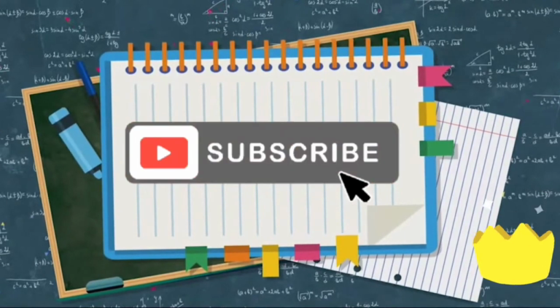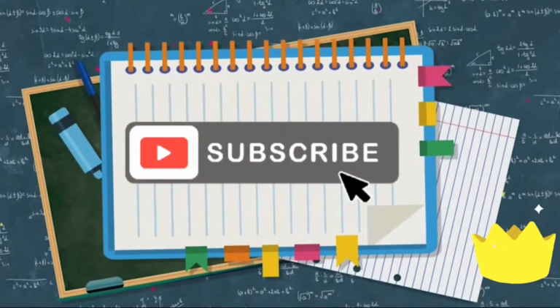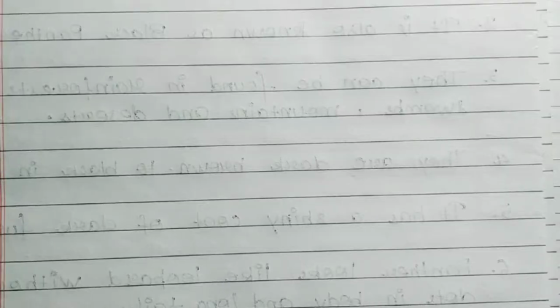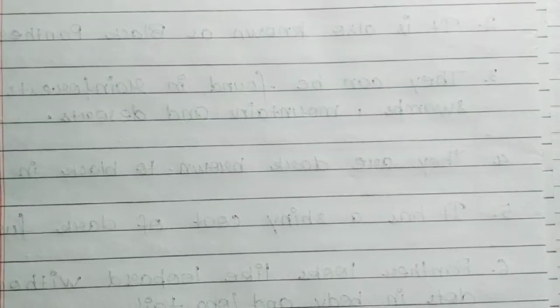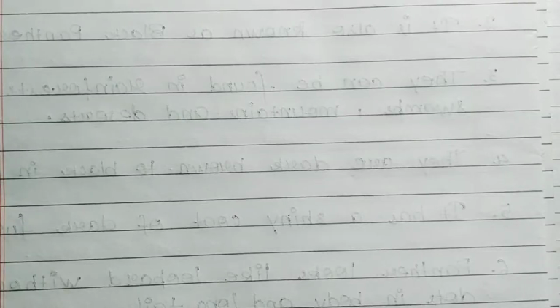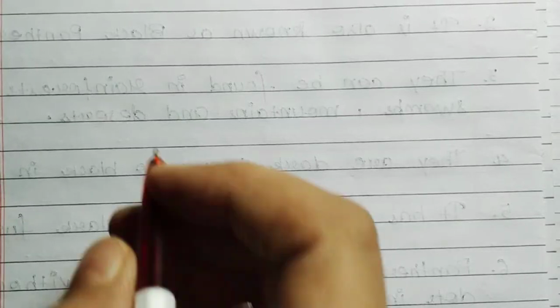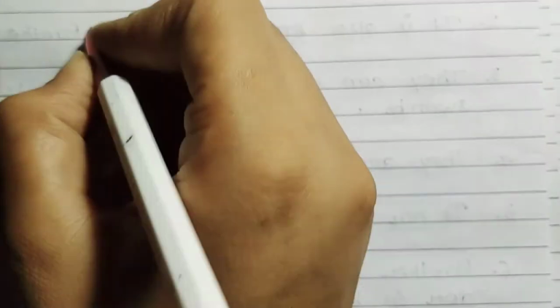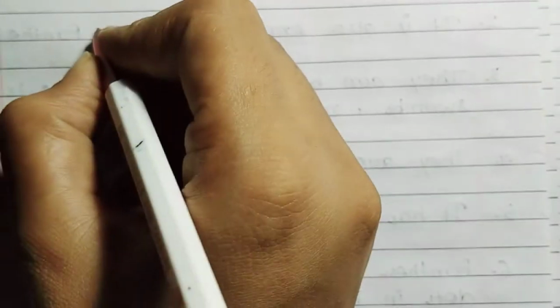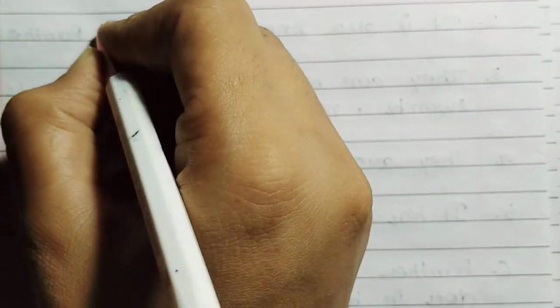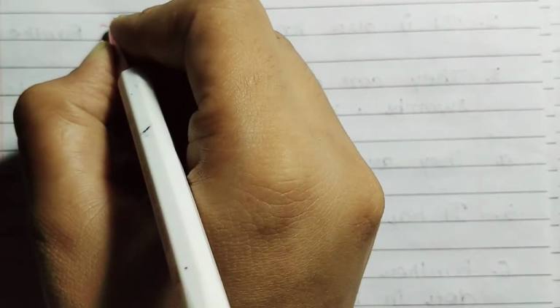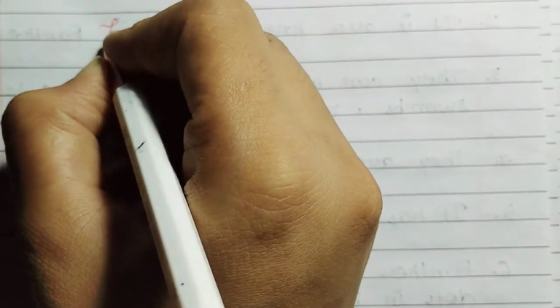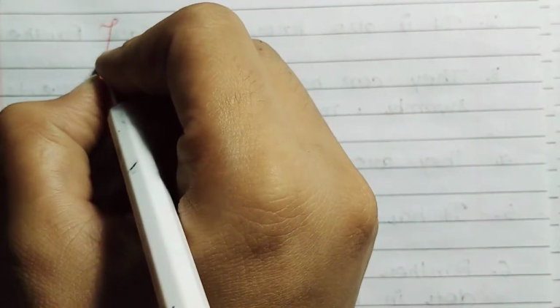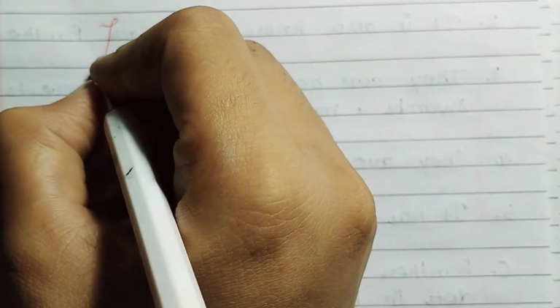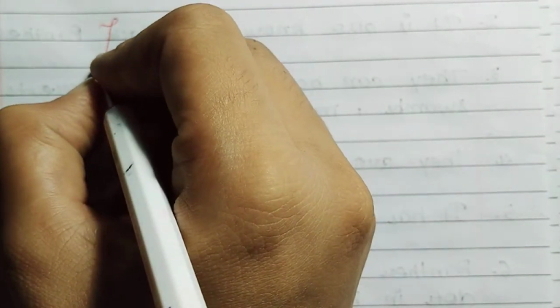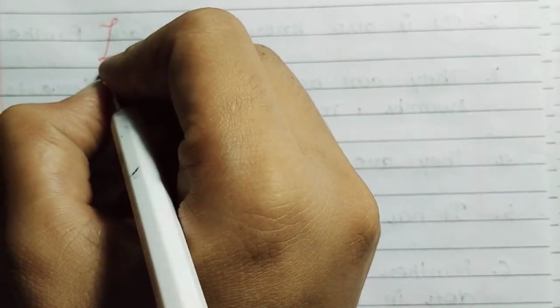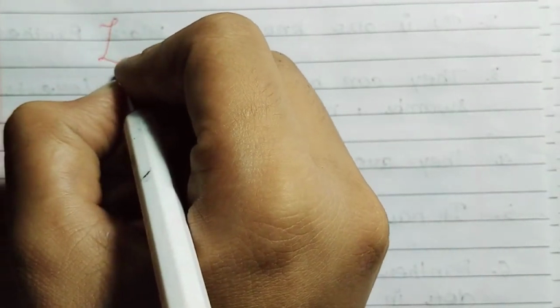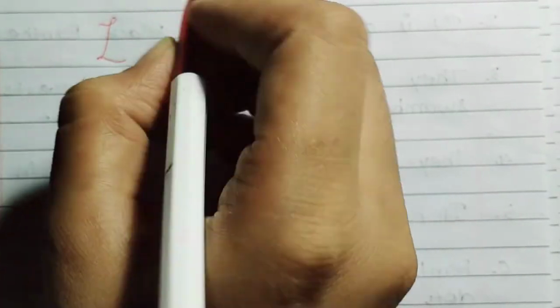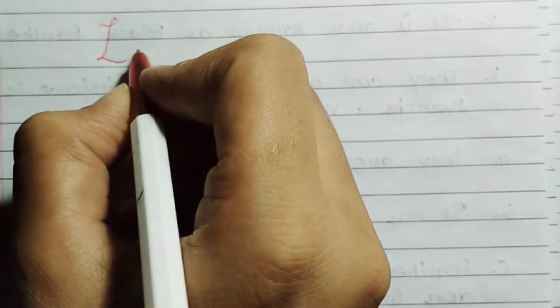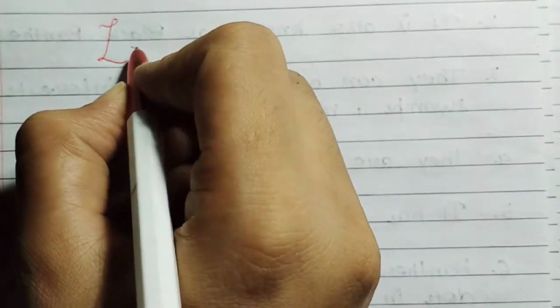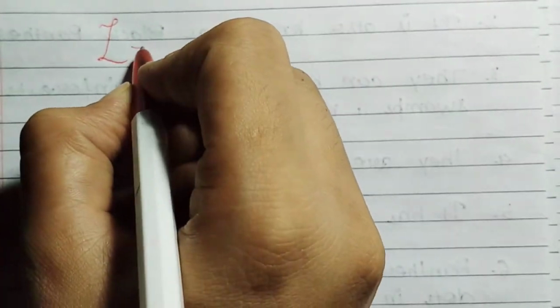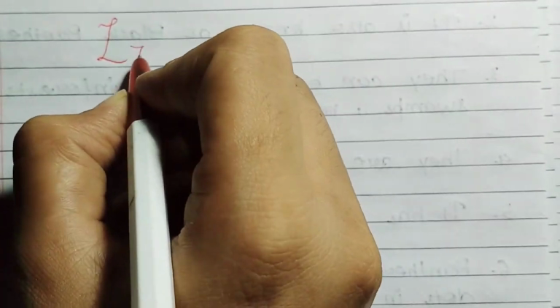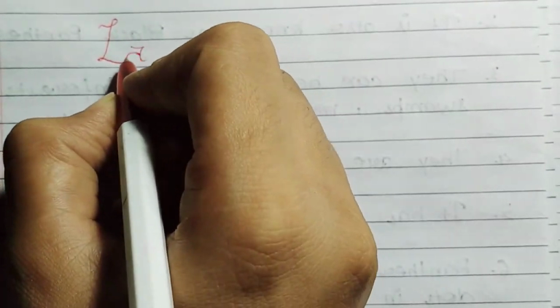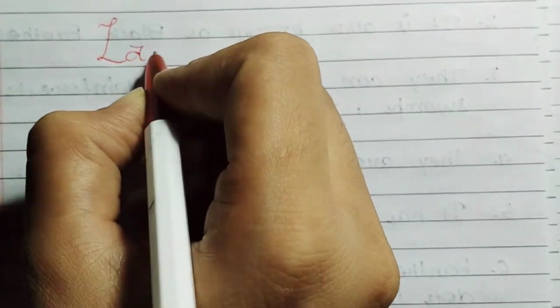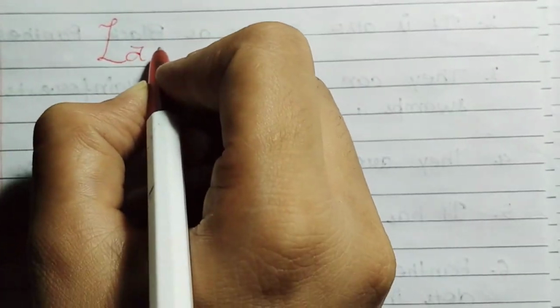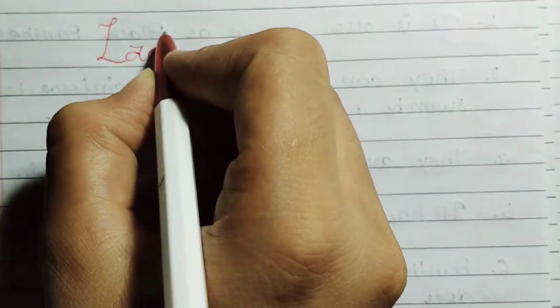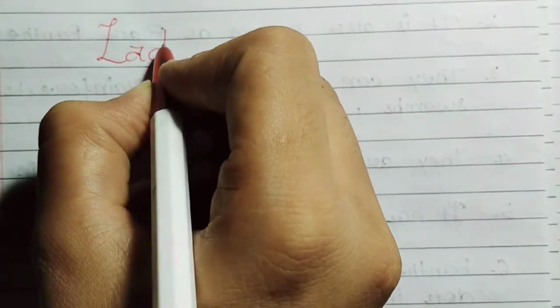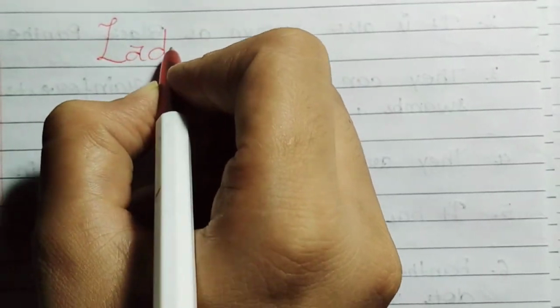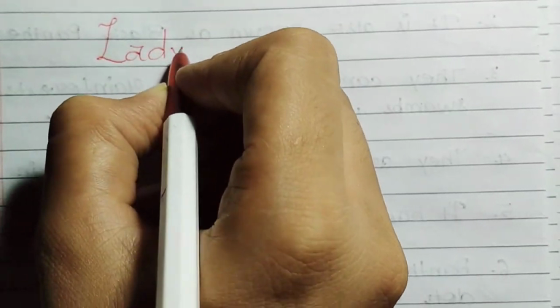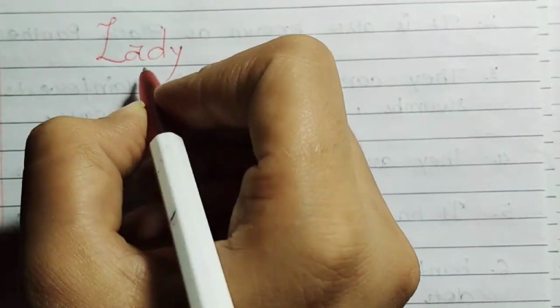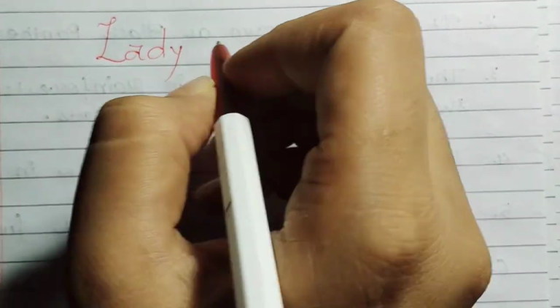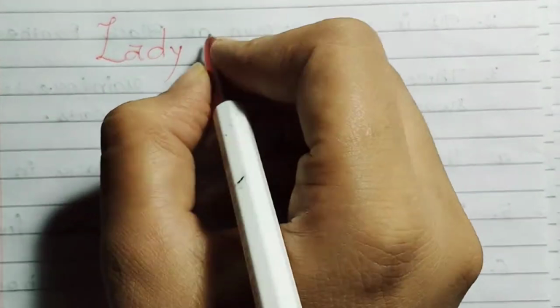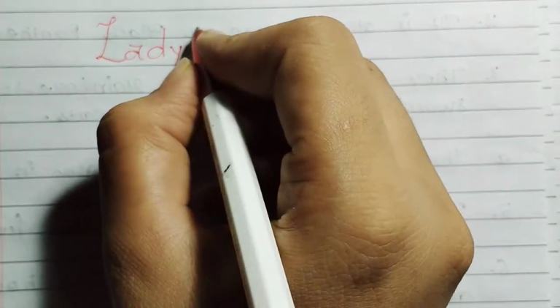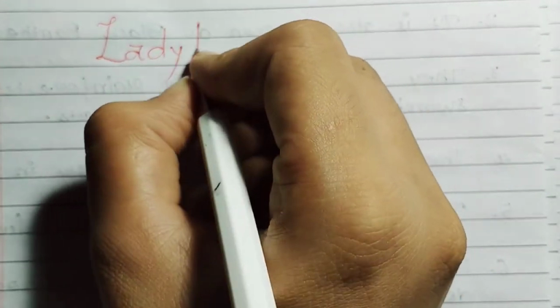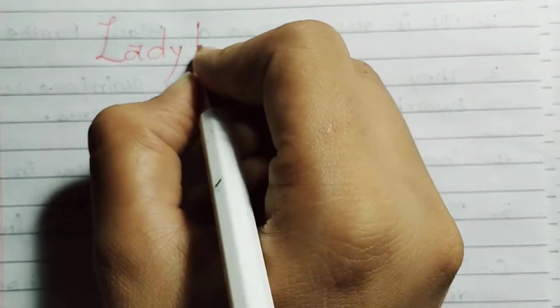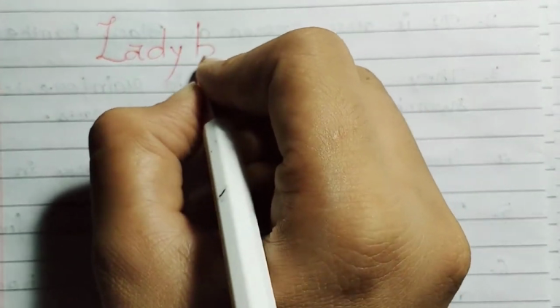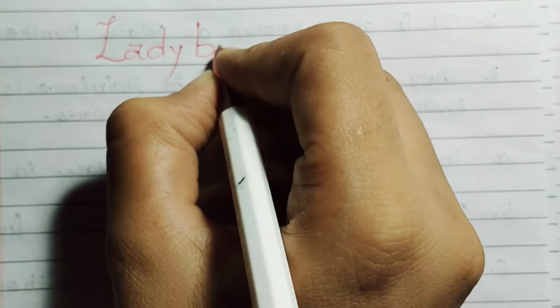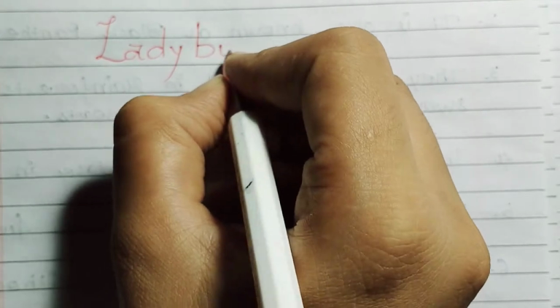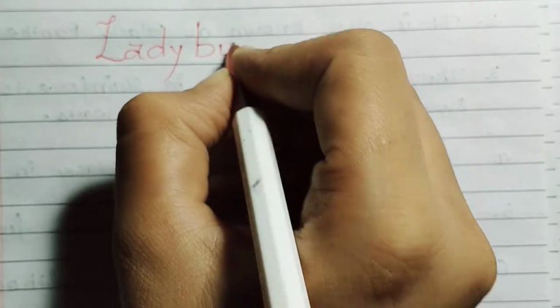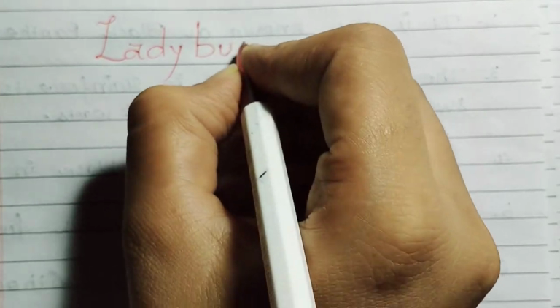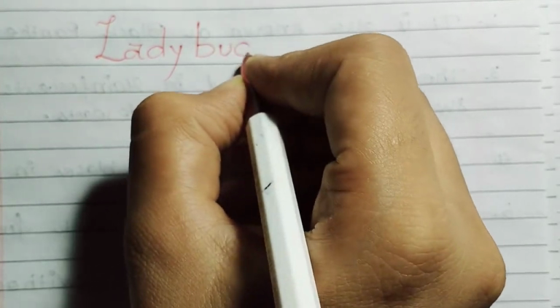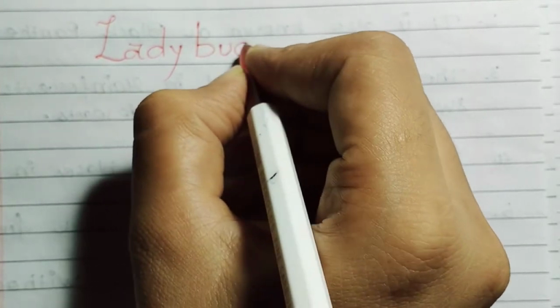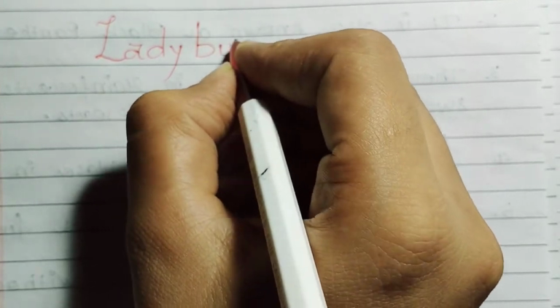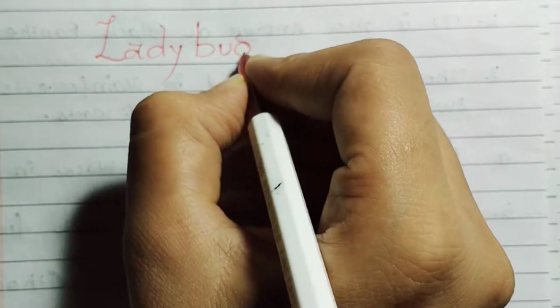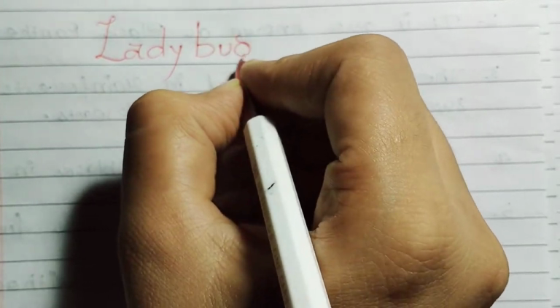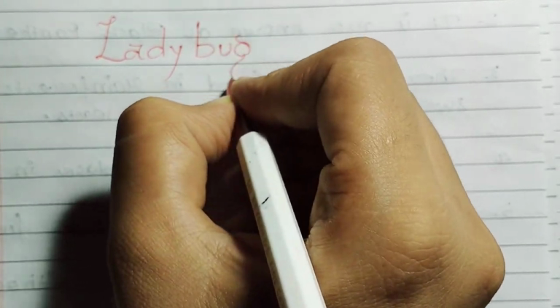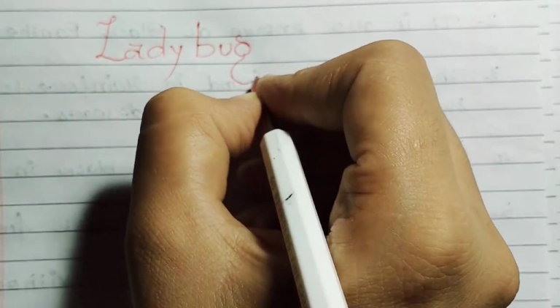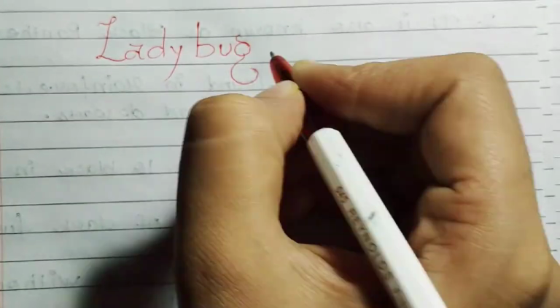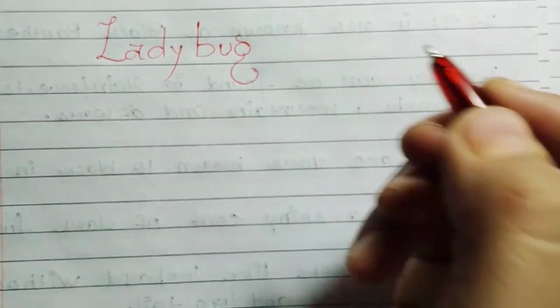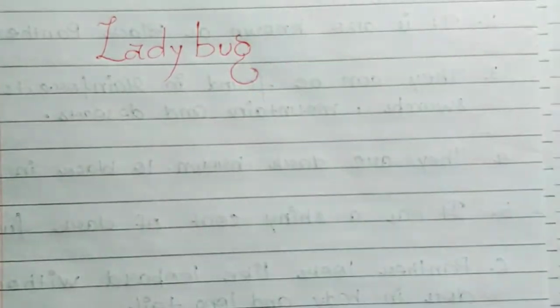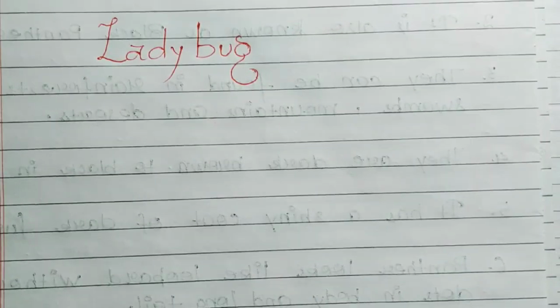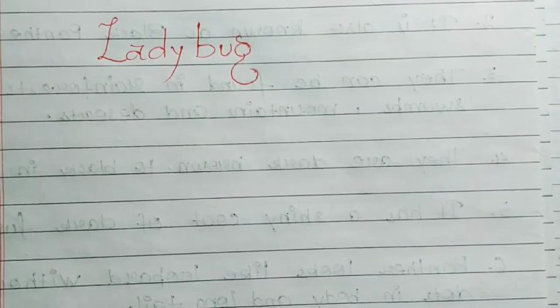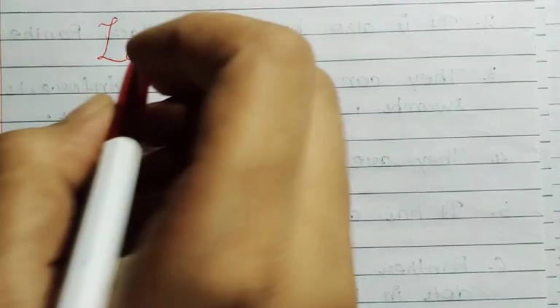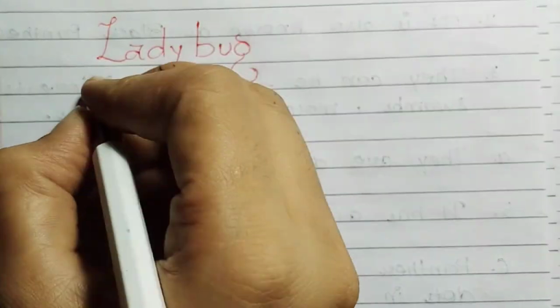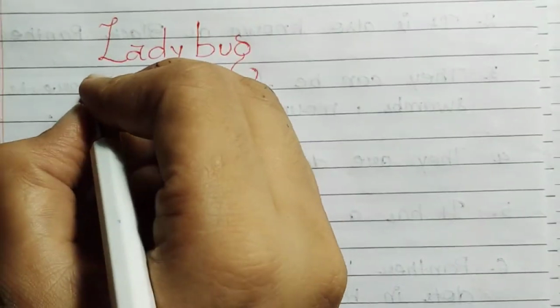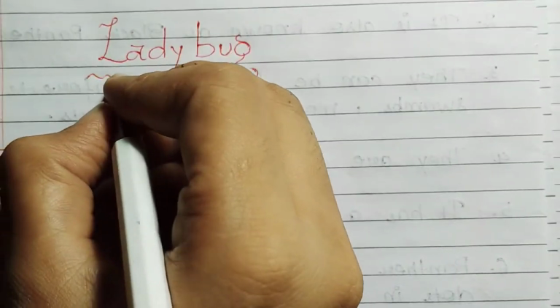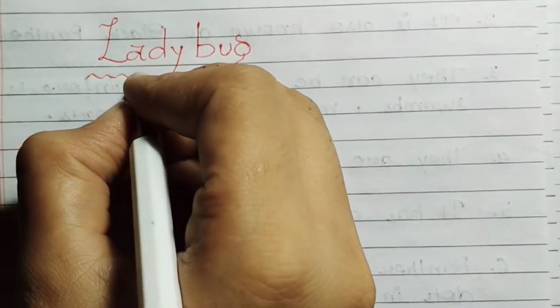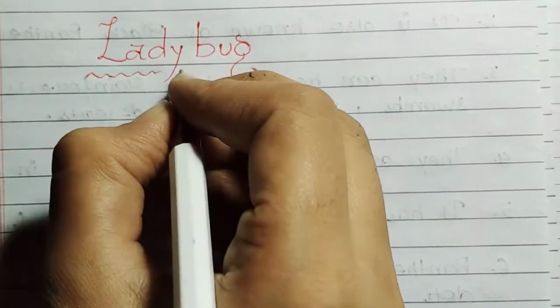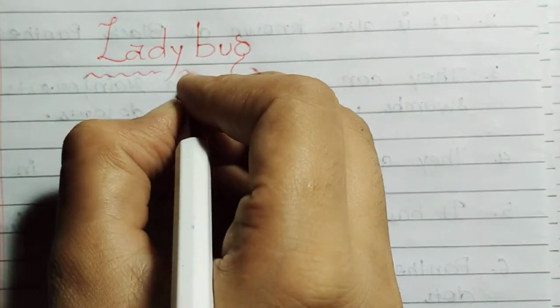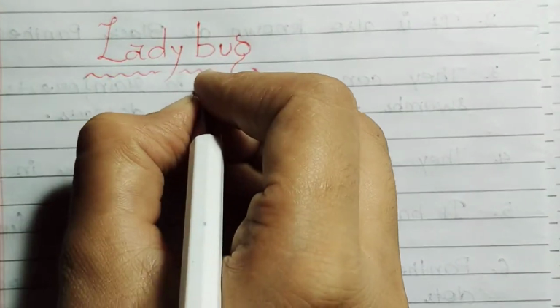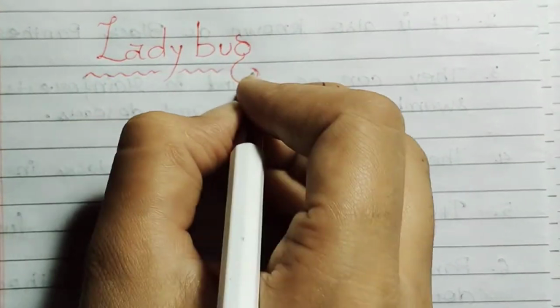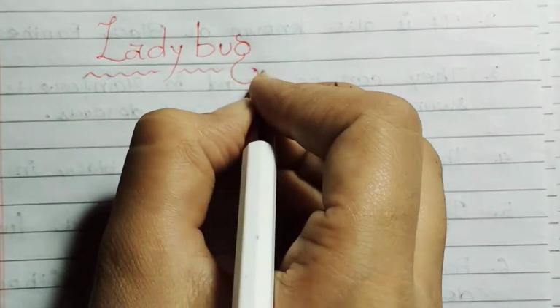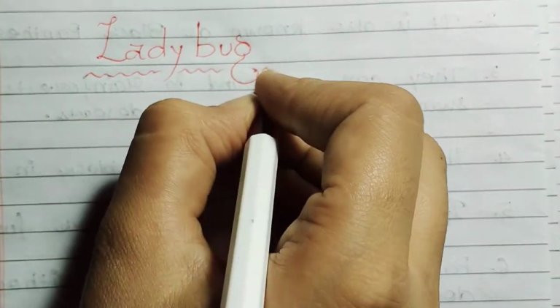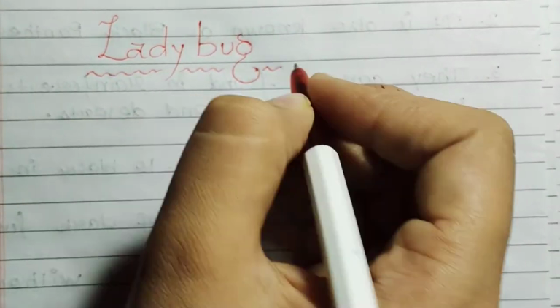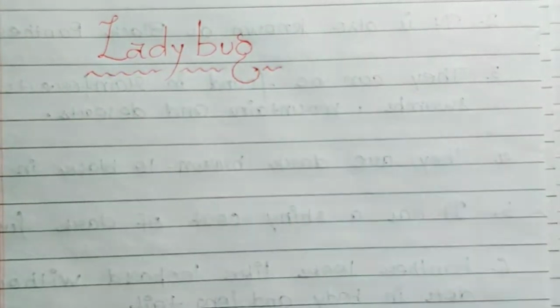Hello everyone, welcome back to our channel. Today's topic is ladybug. So let's get started.